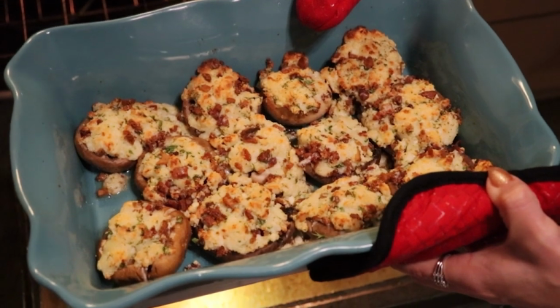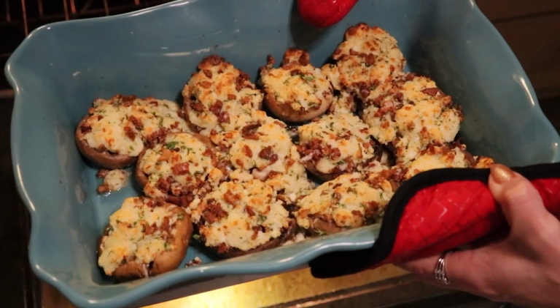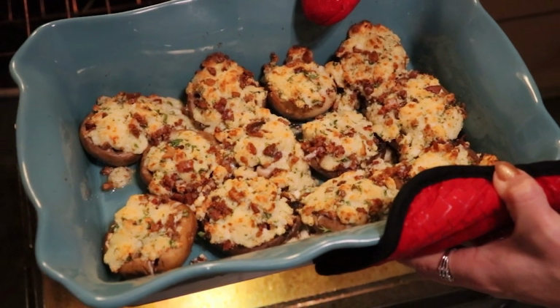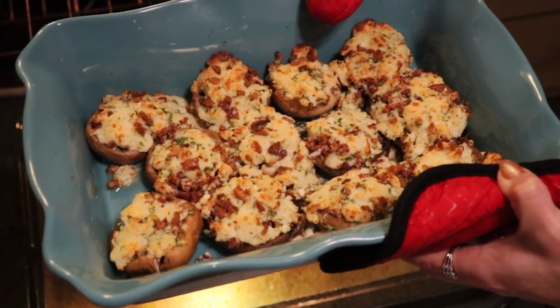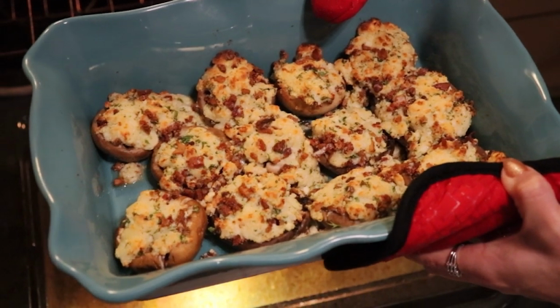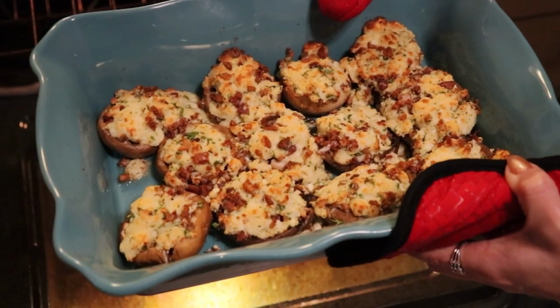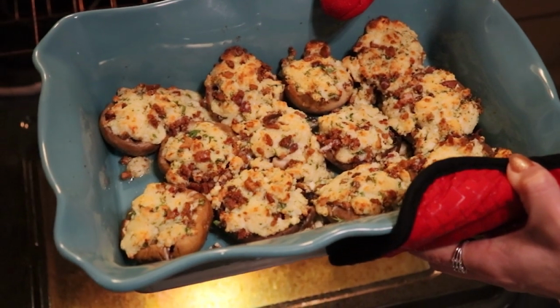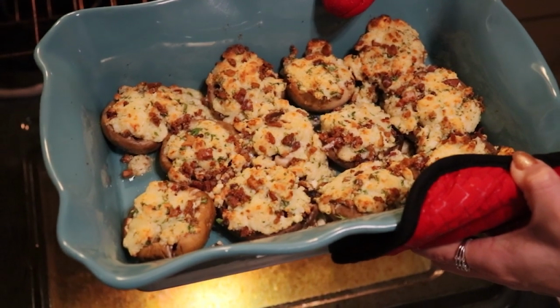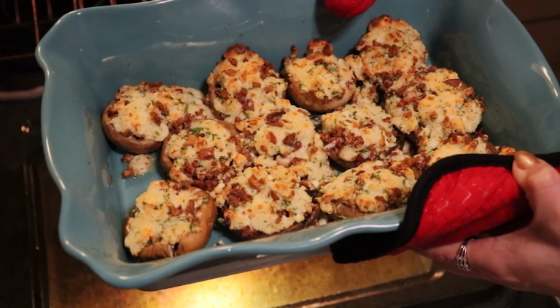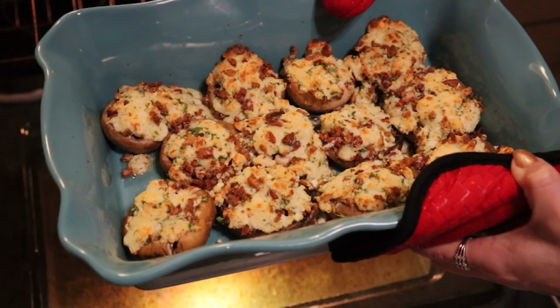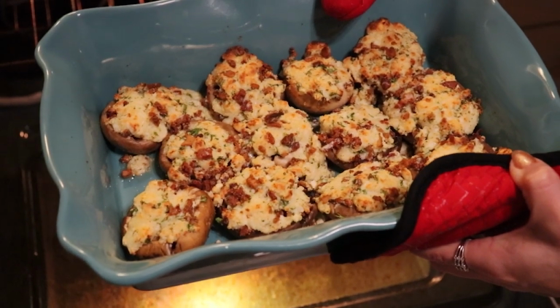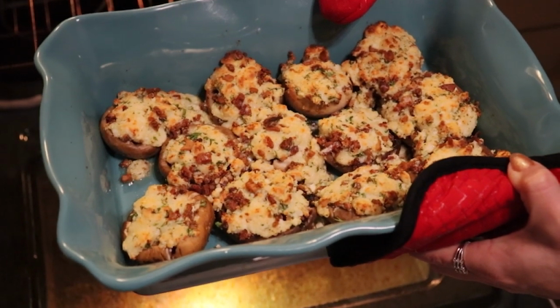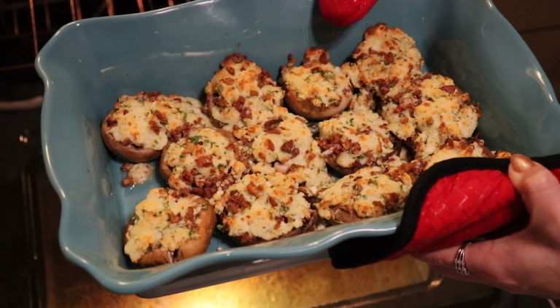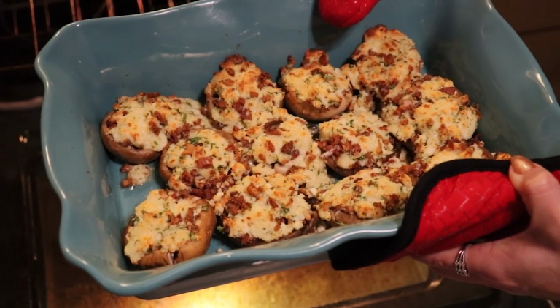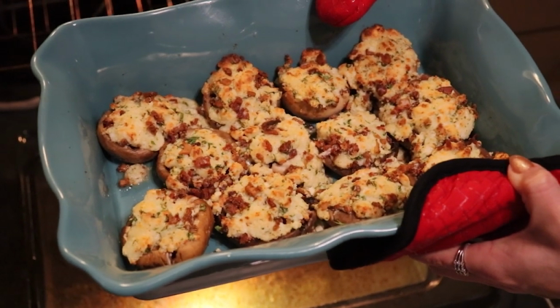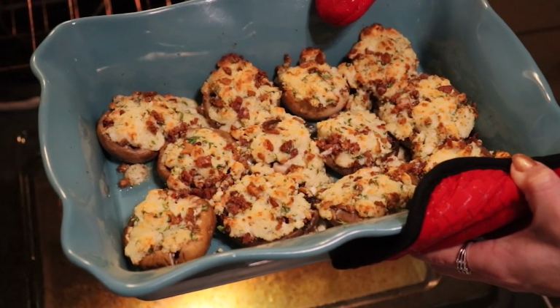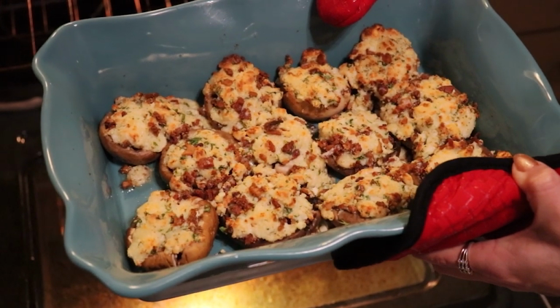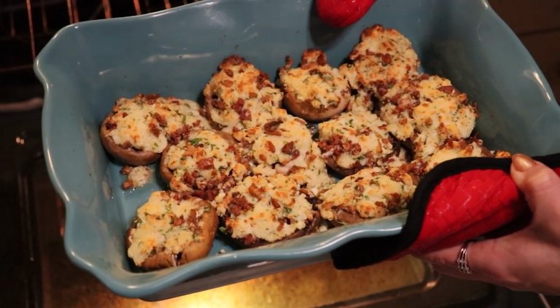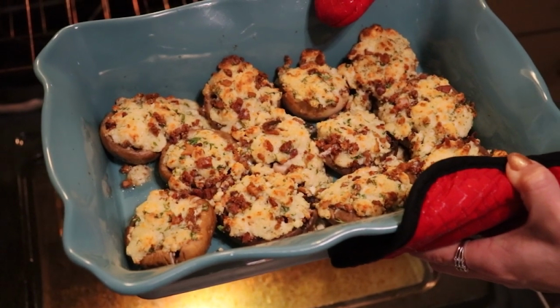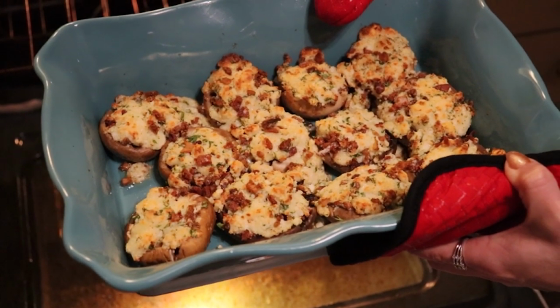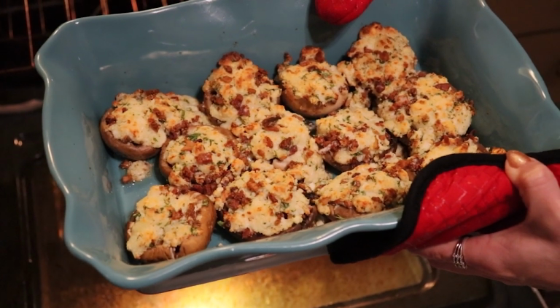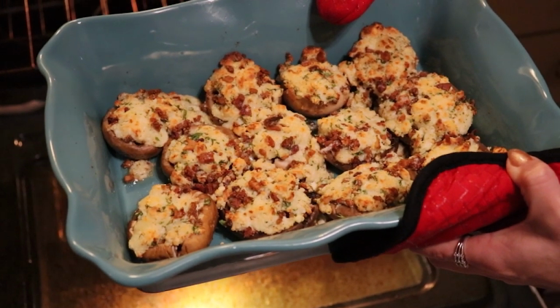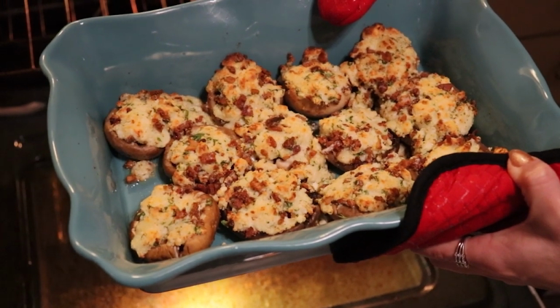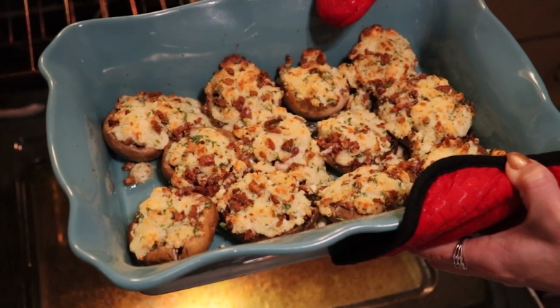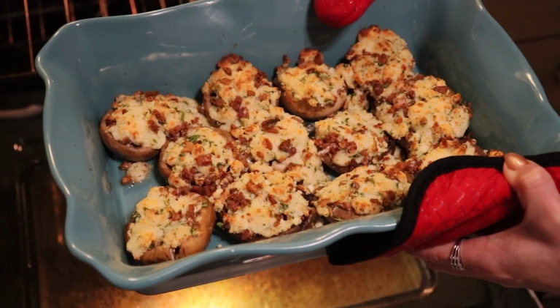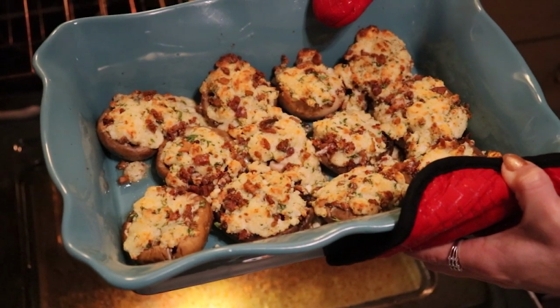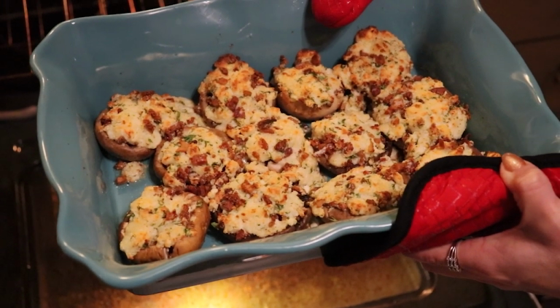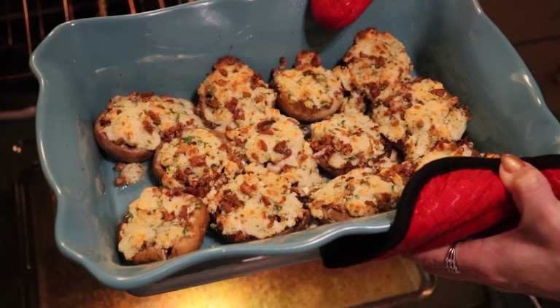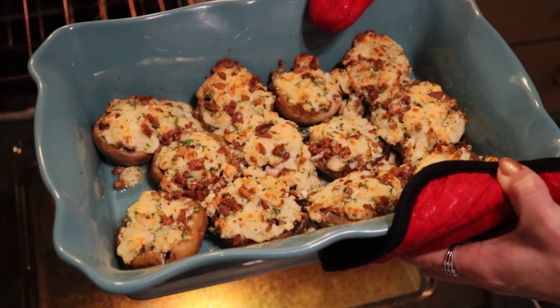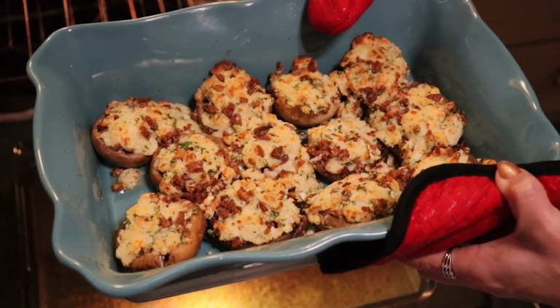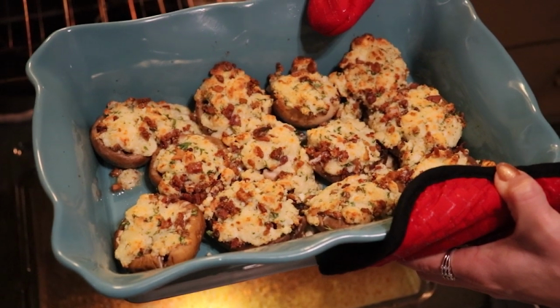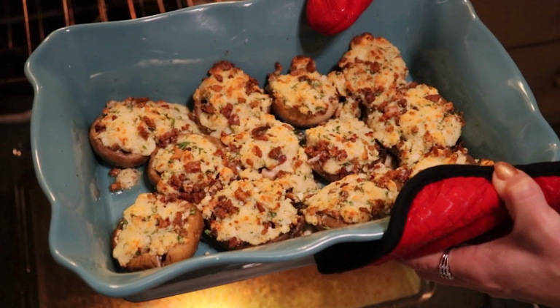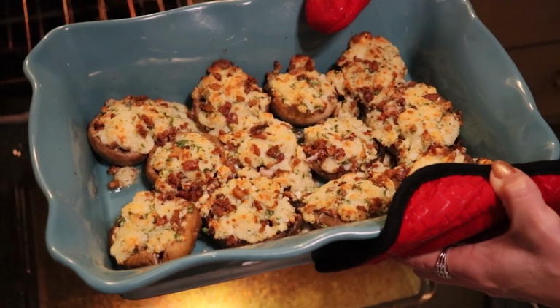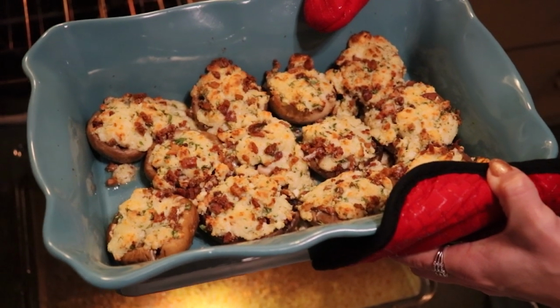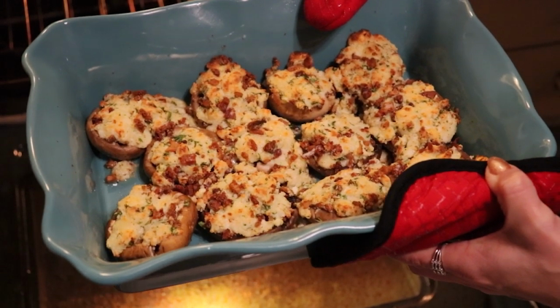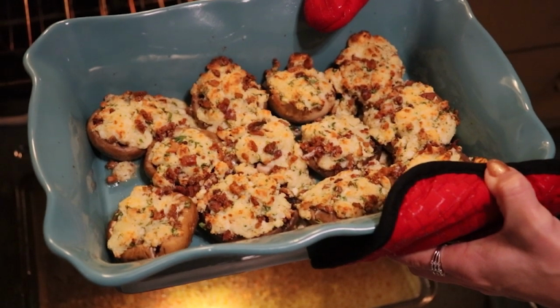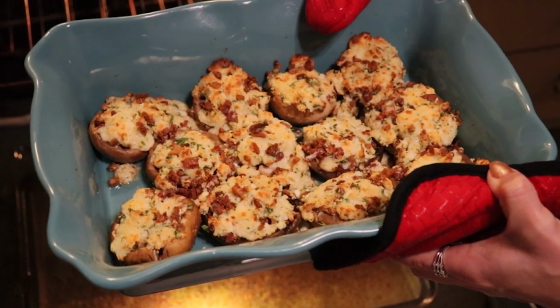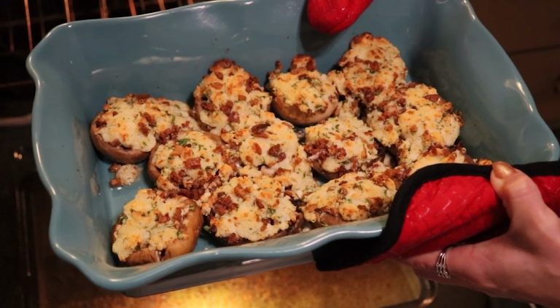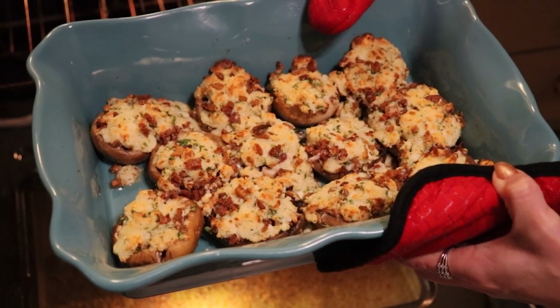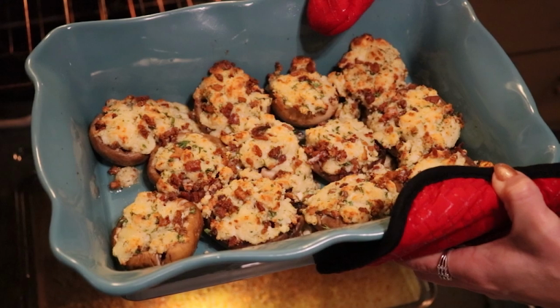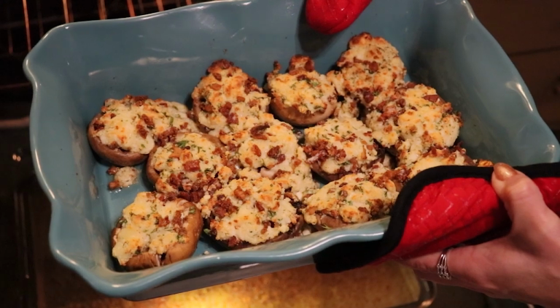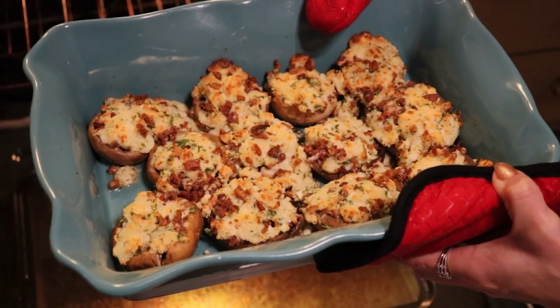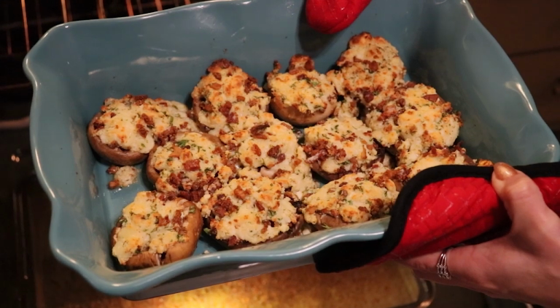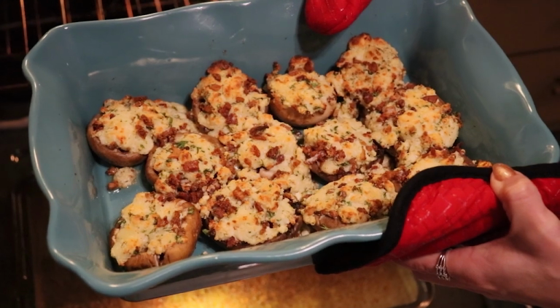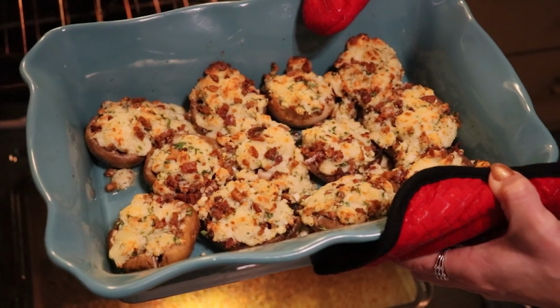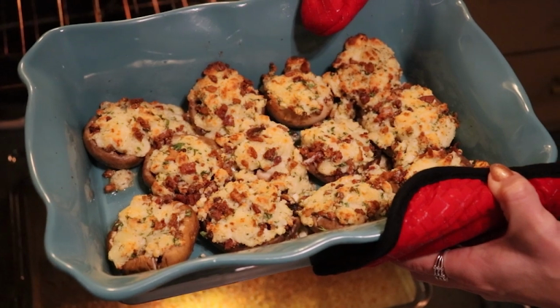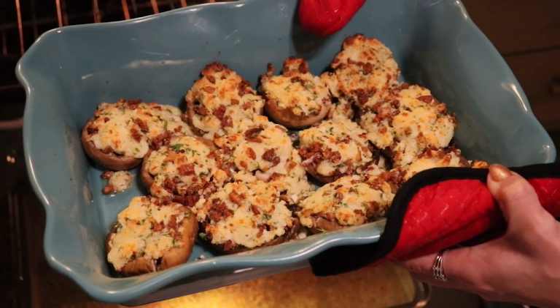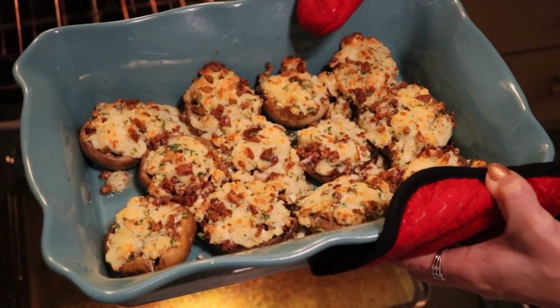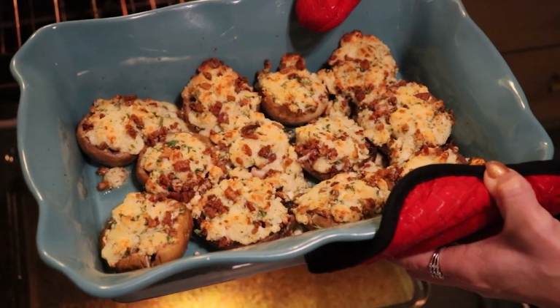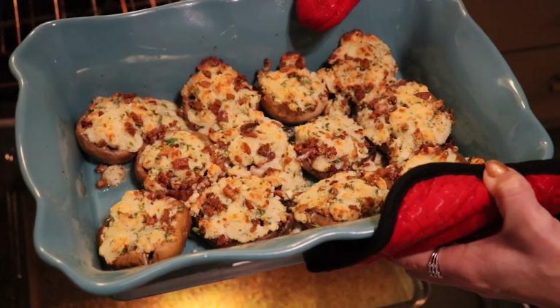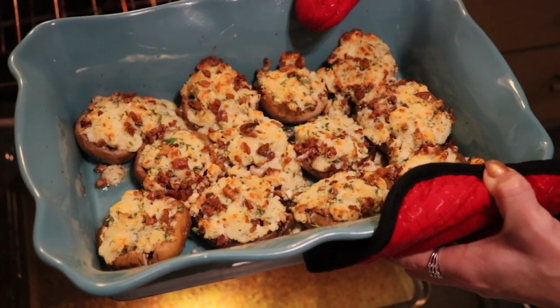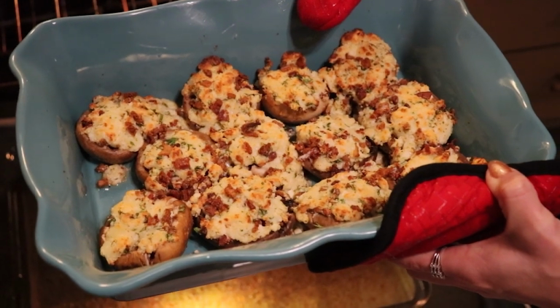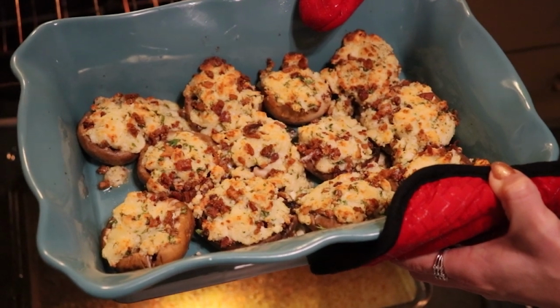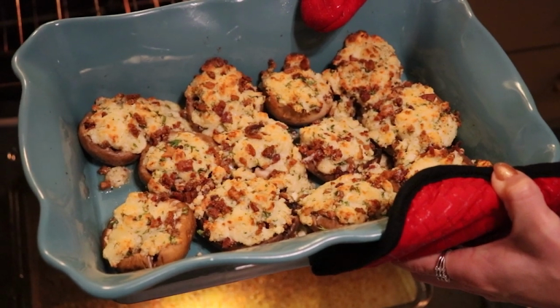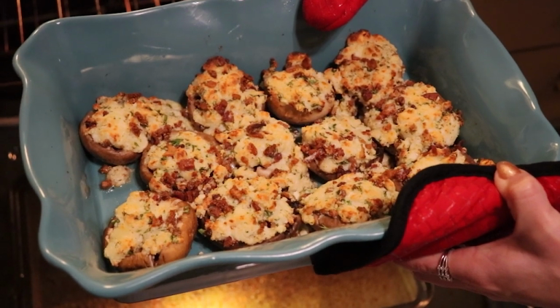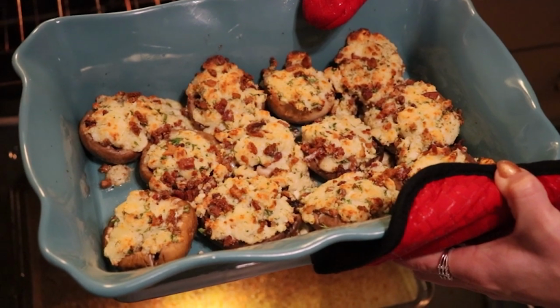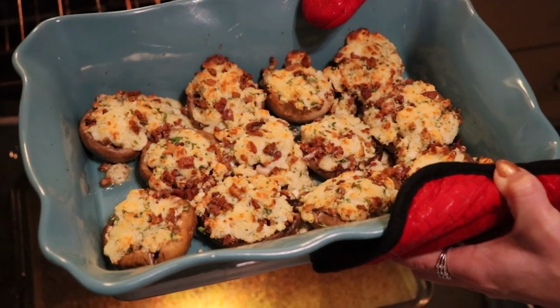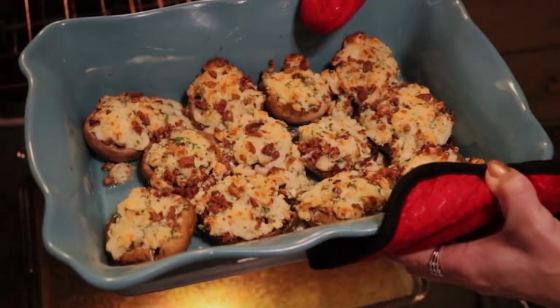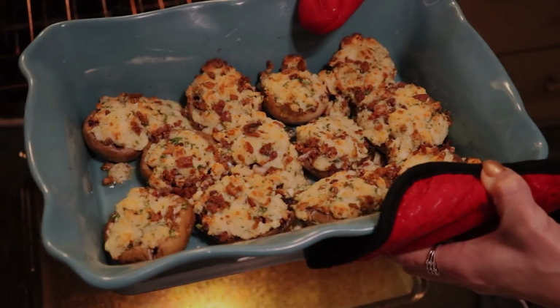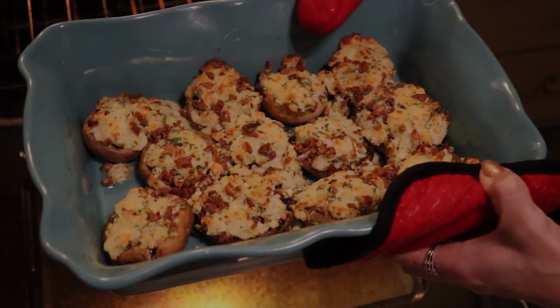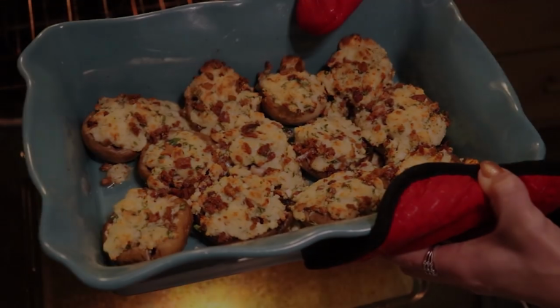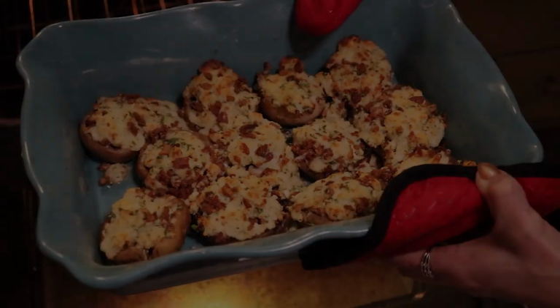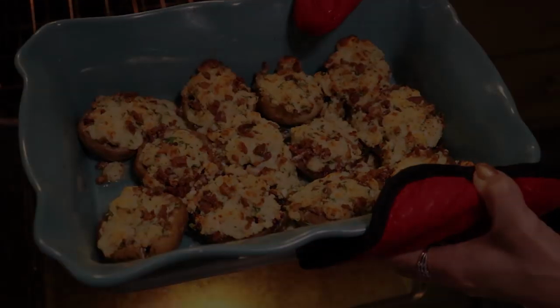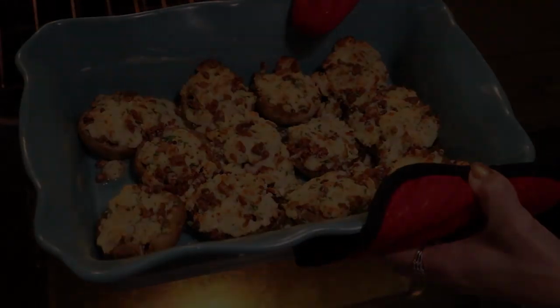There are our stuffed bacon and three cheese mushrooms — nice and golden brown after a little bit of broiling. I am going to let them sit for just a minute or two and then serve them, and CJ is going to give his opinion.